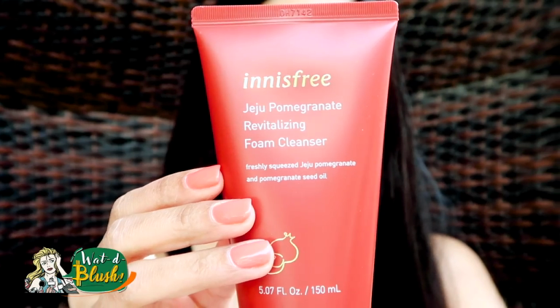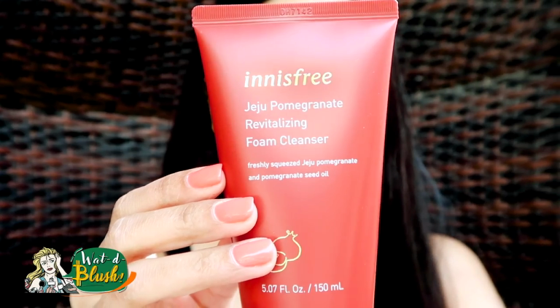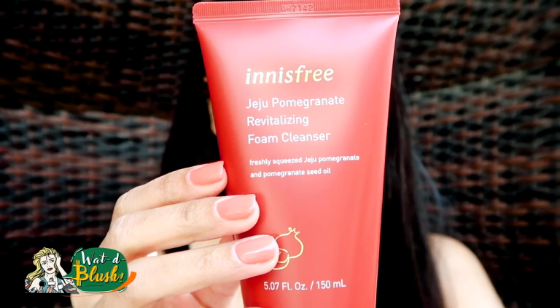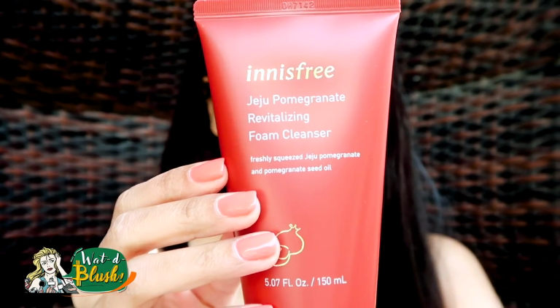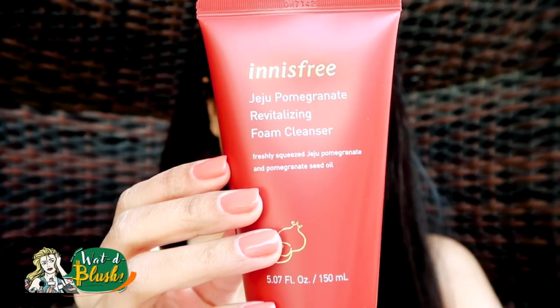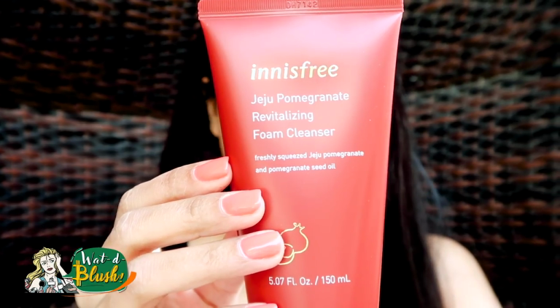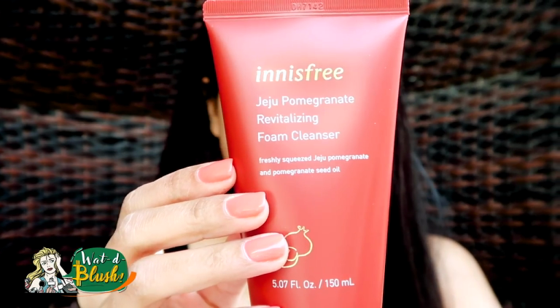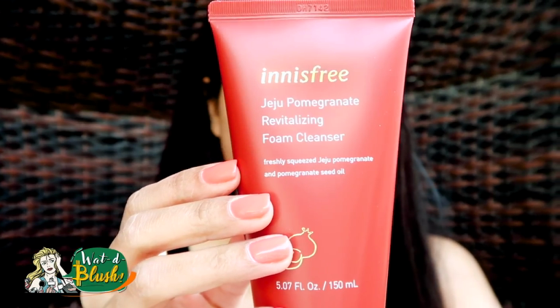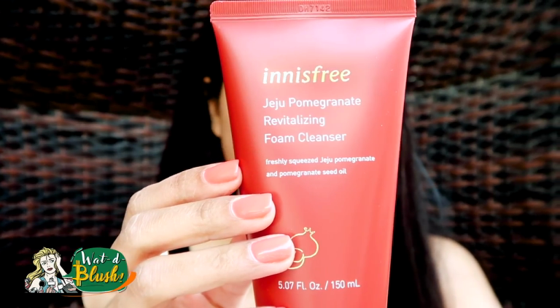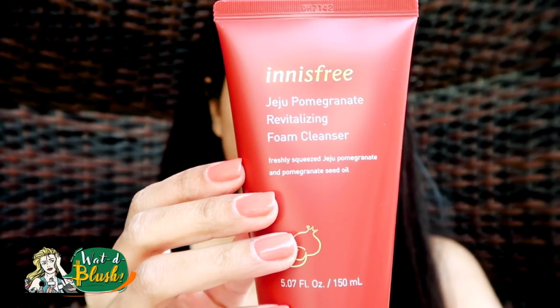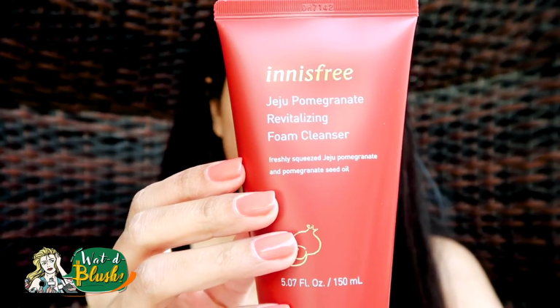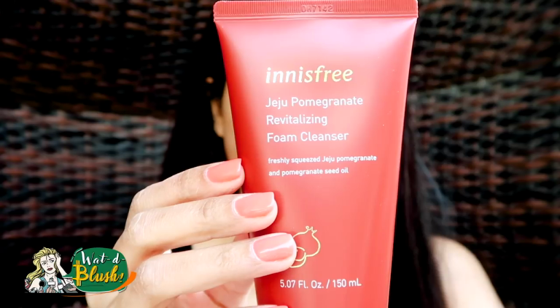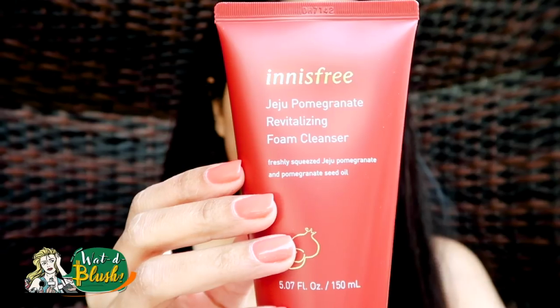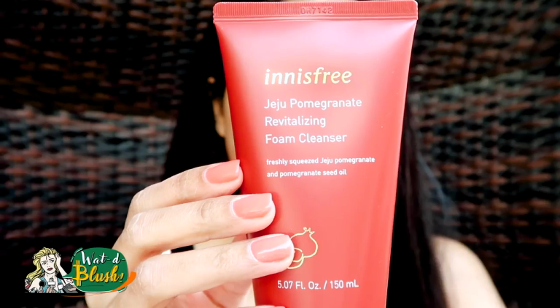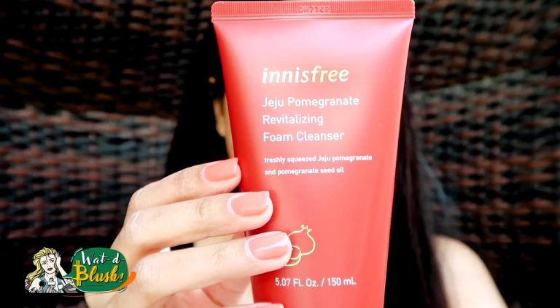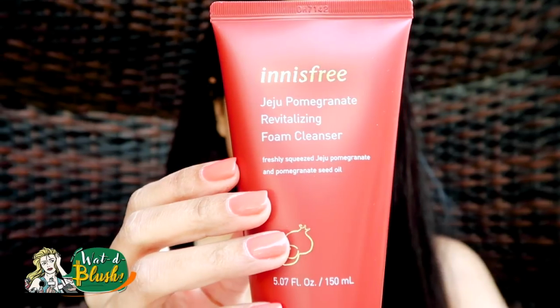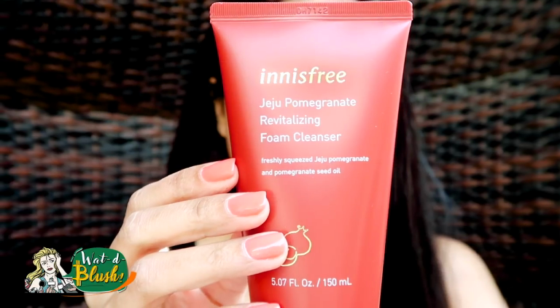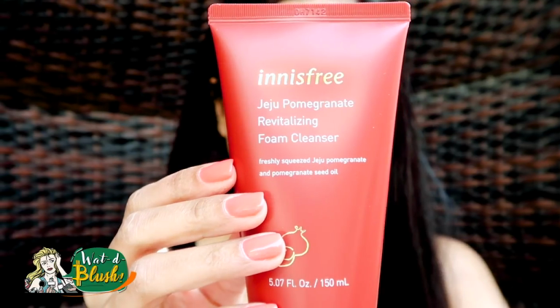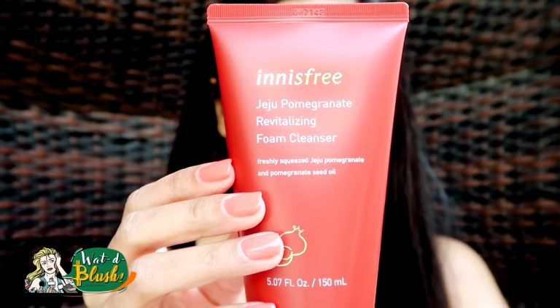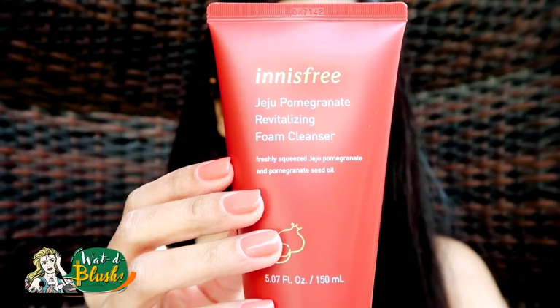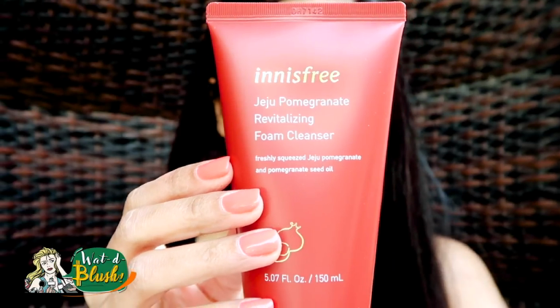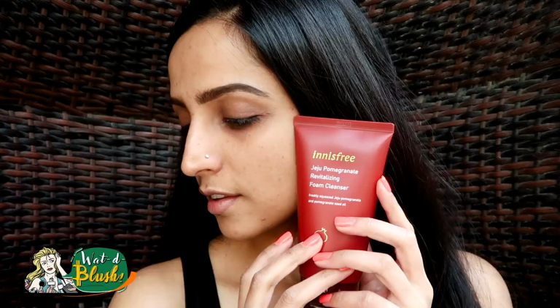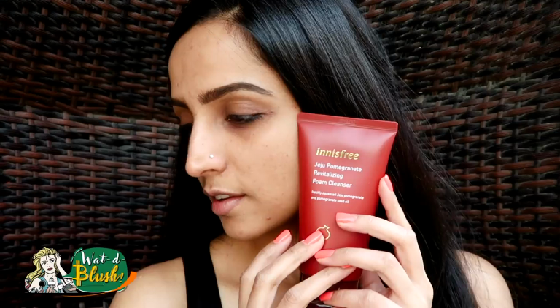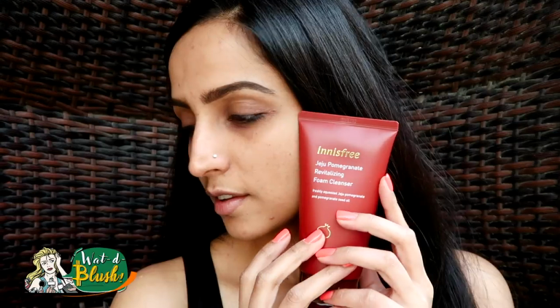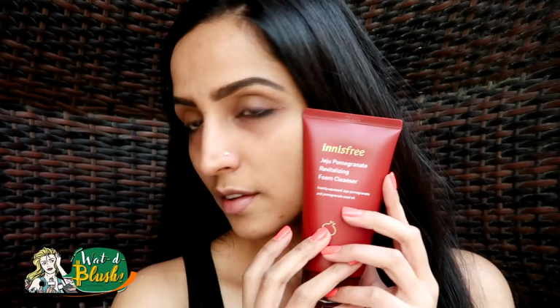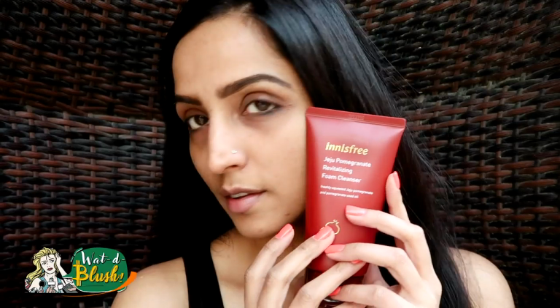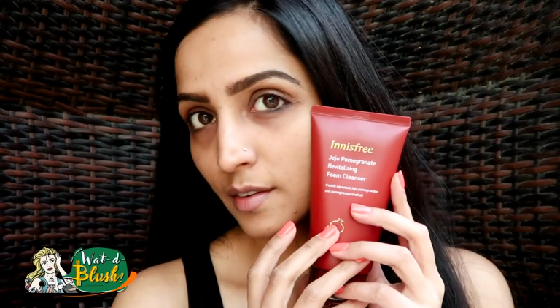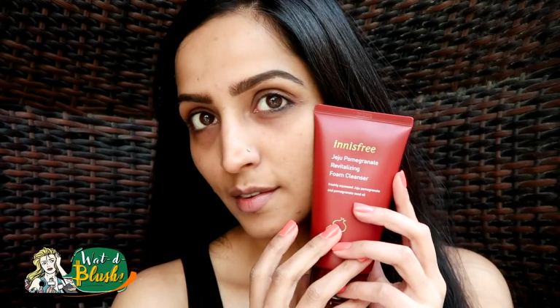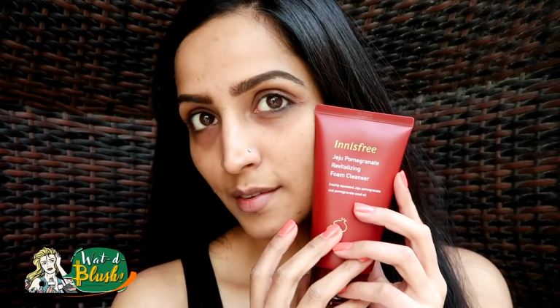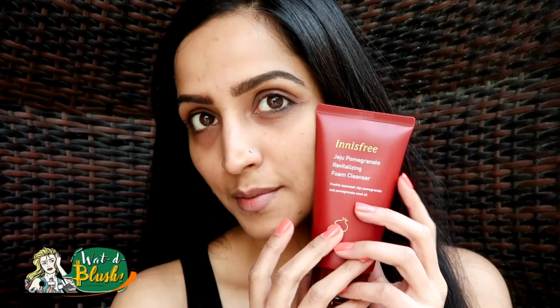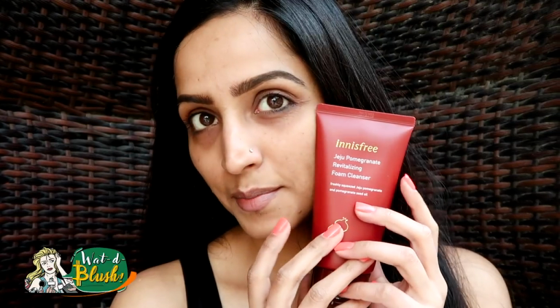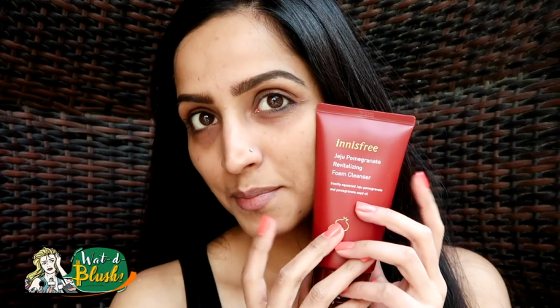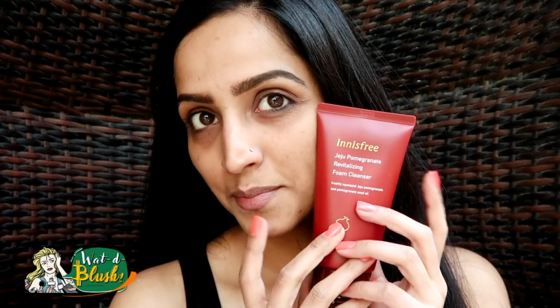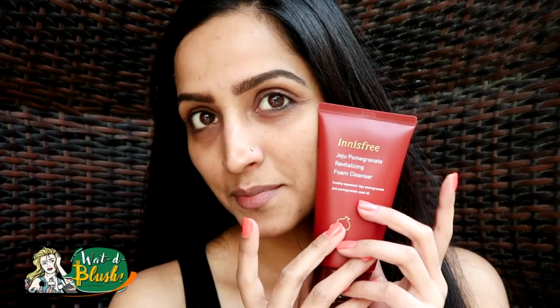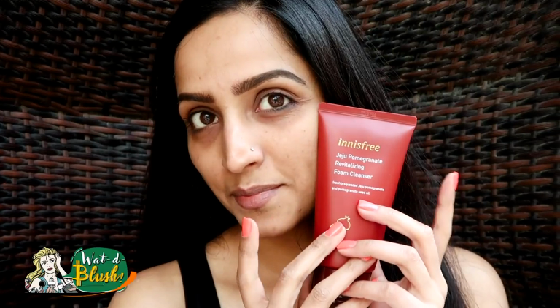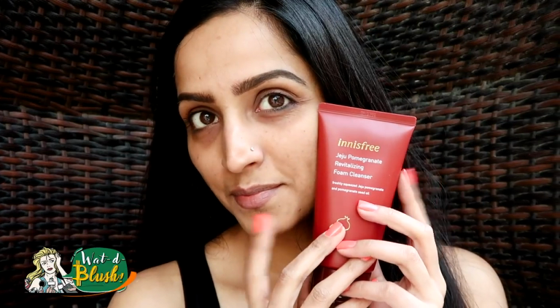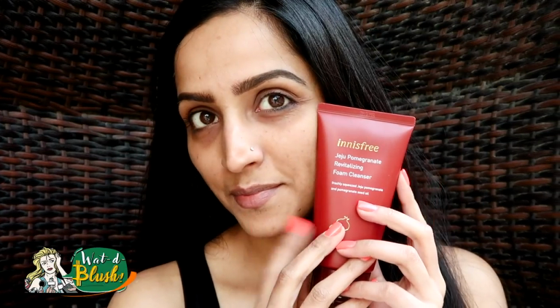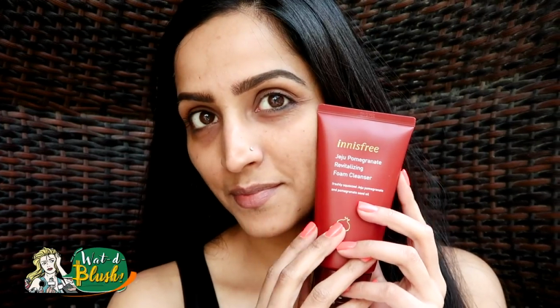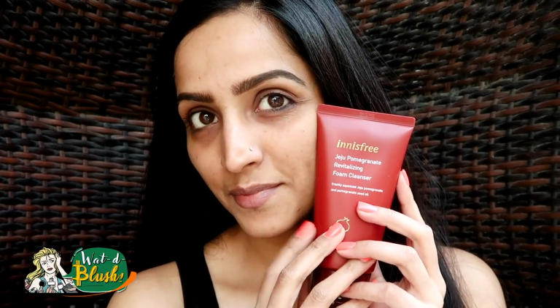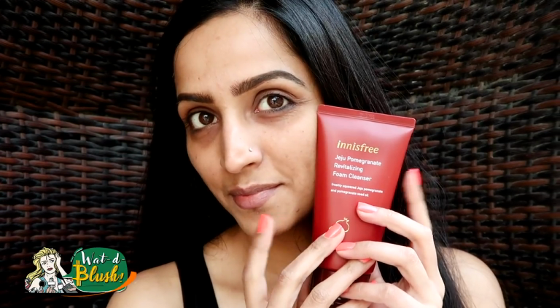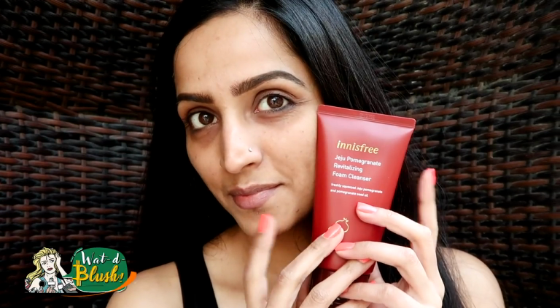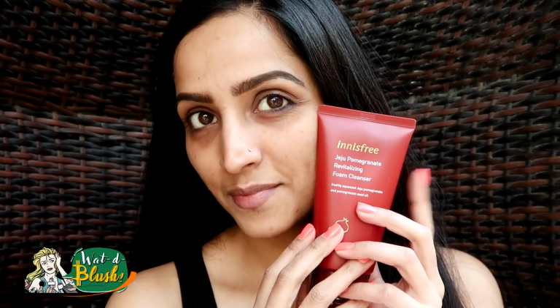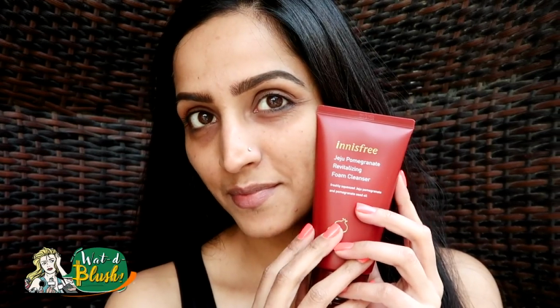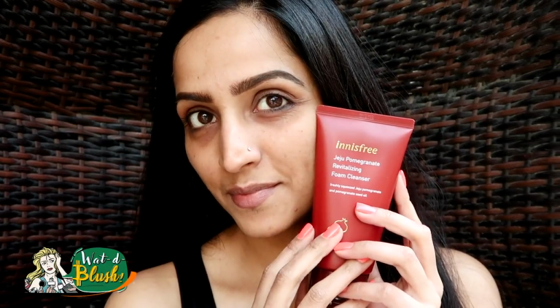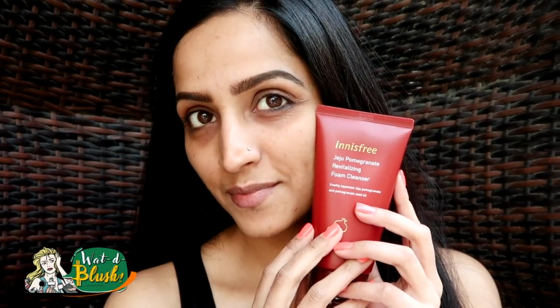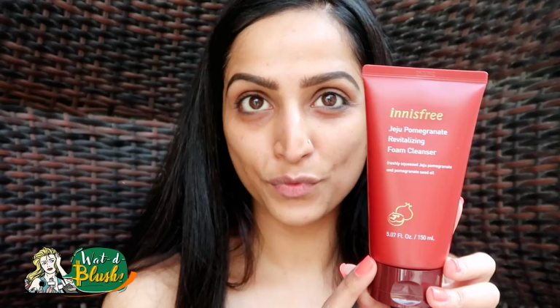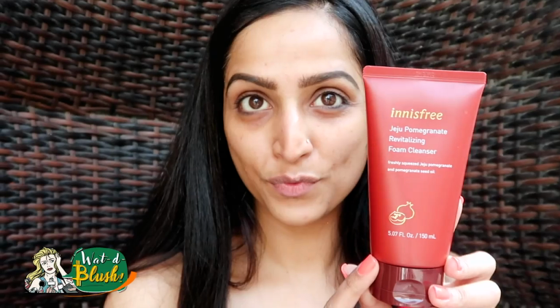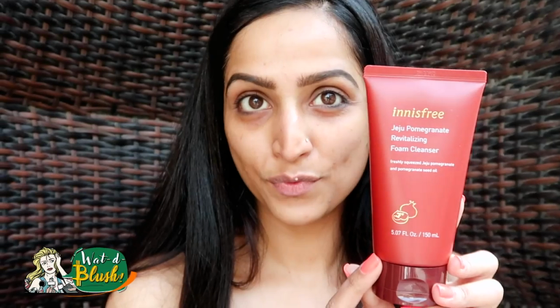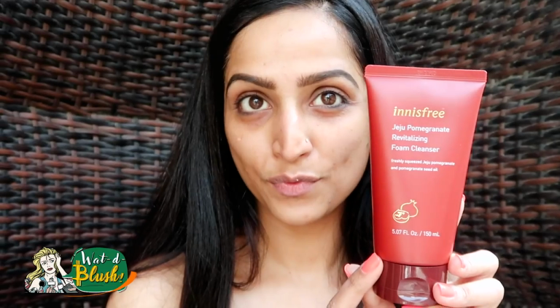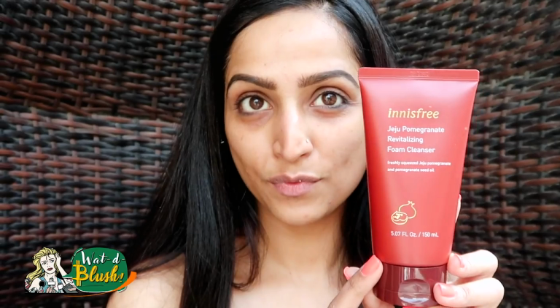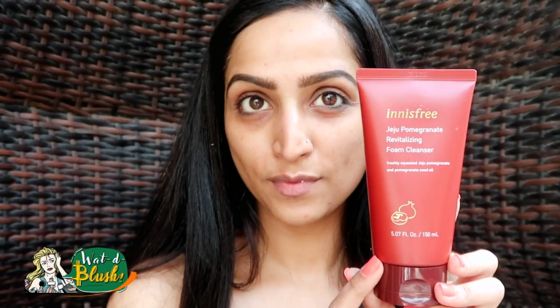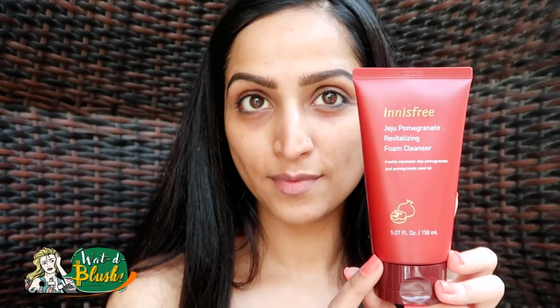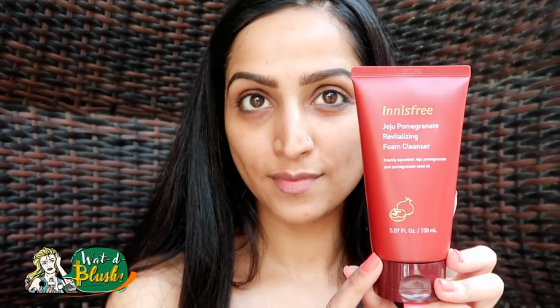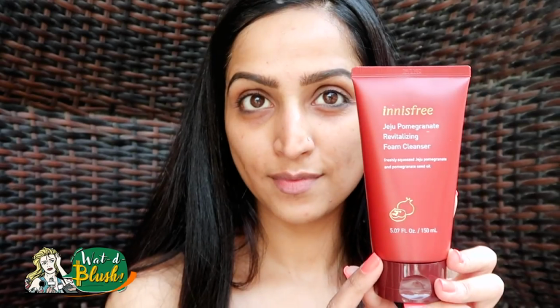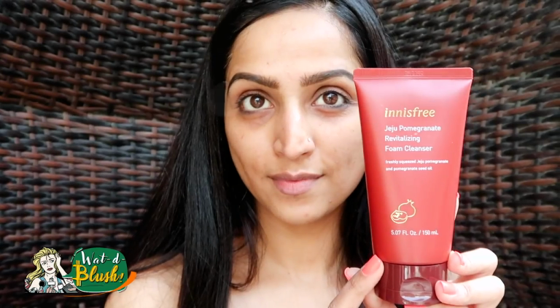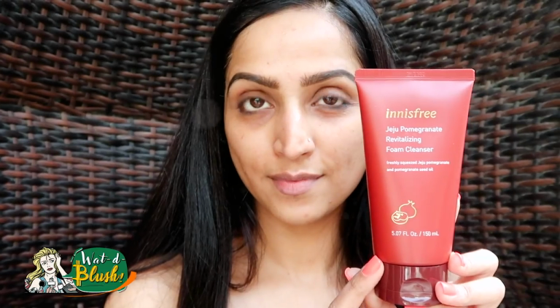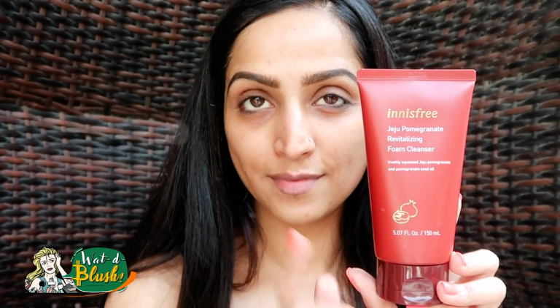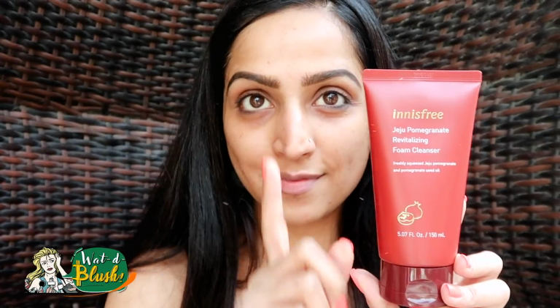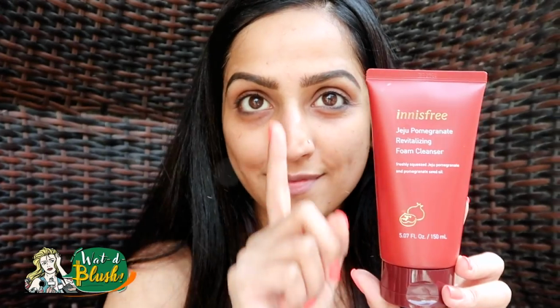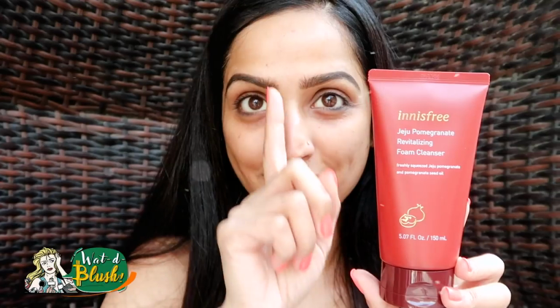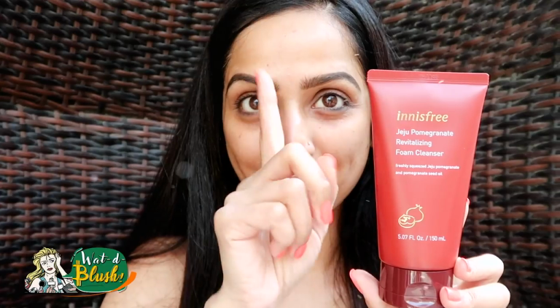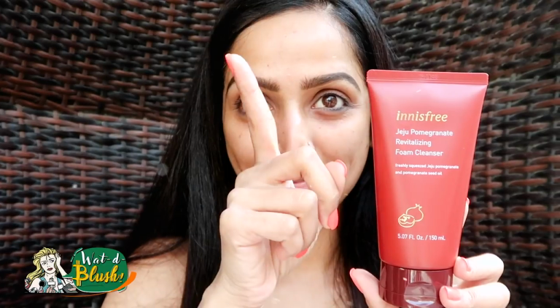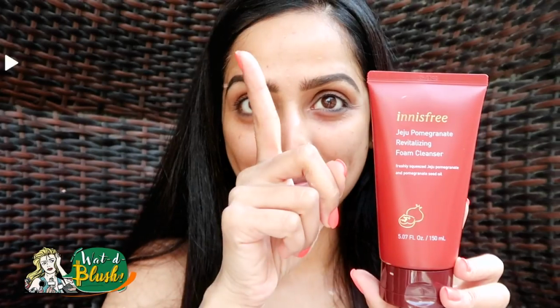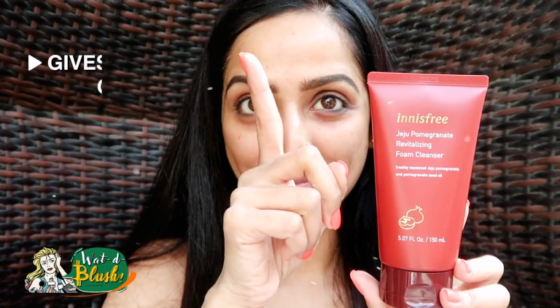I have already washed my face, and this particular face wash keeps my skin very soft and supple.